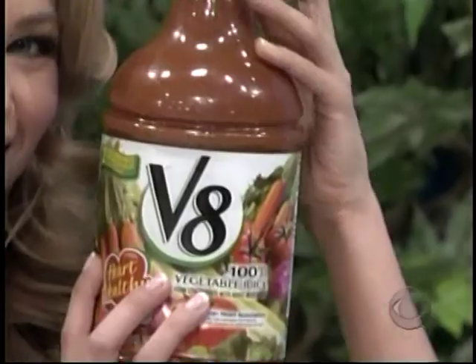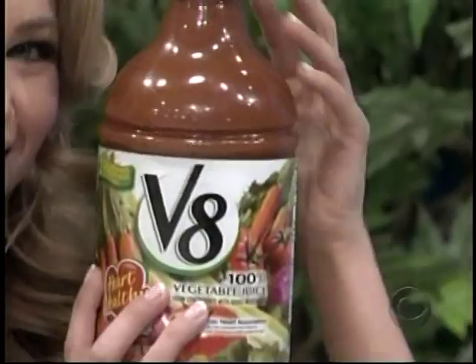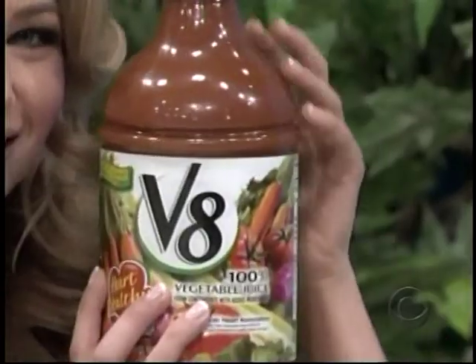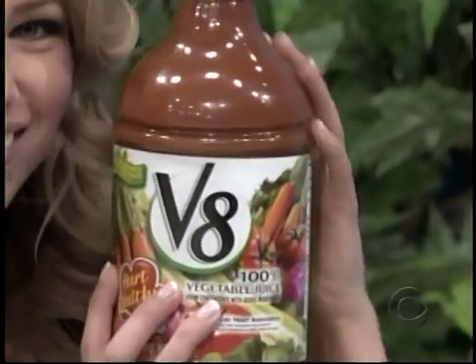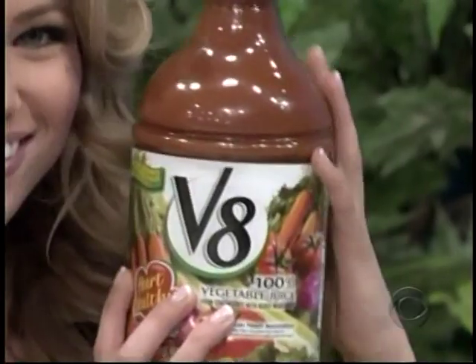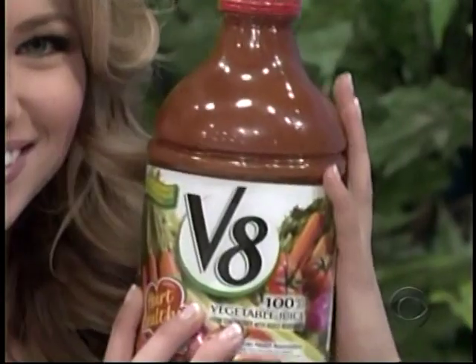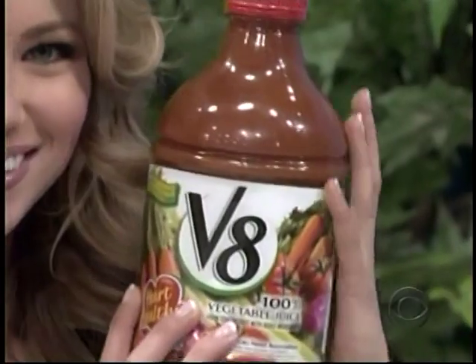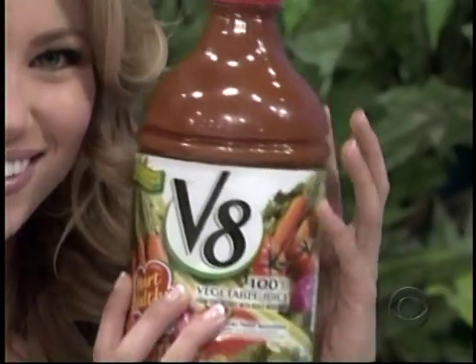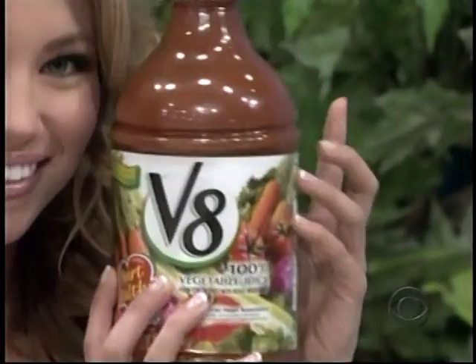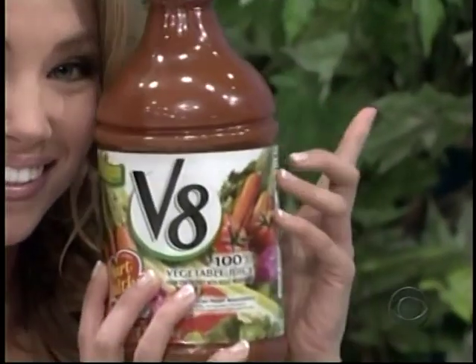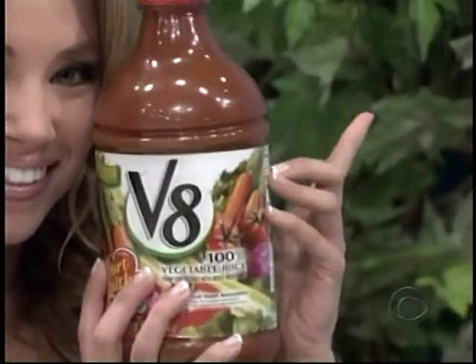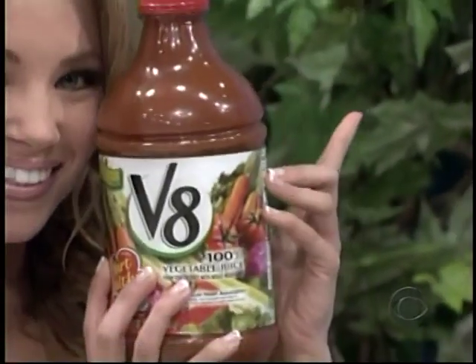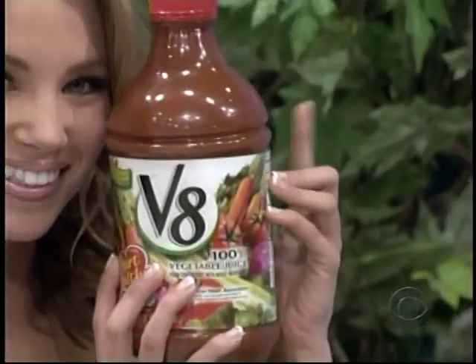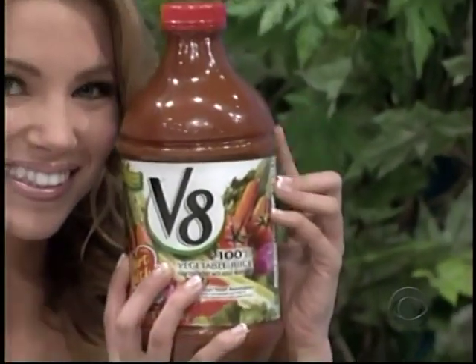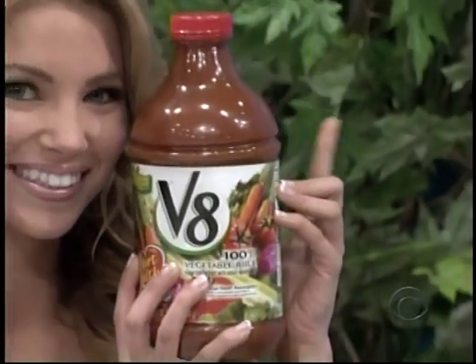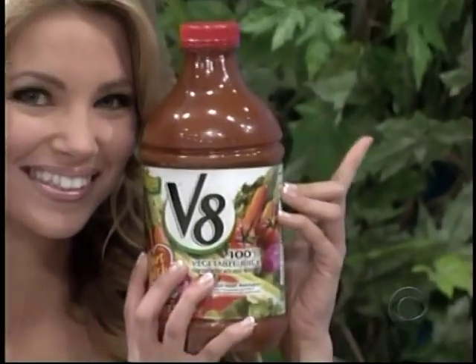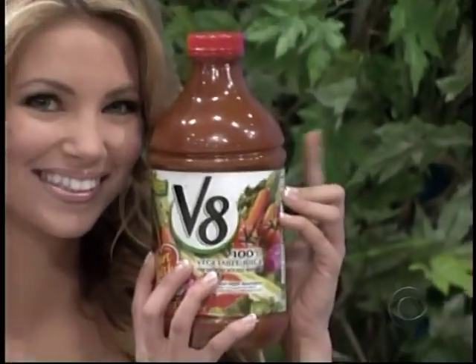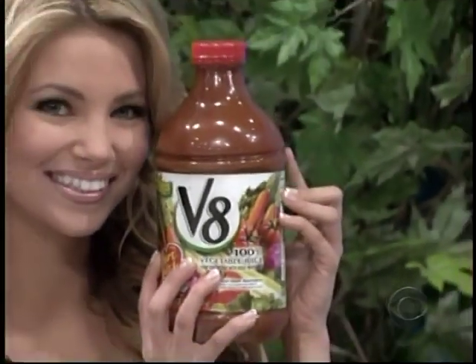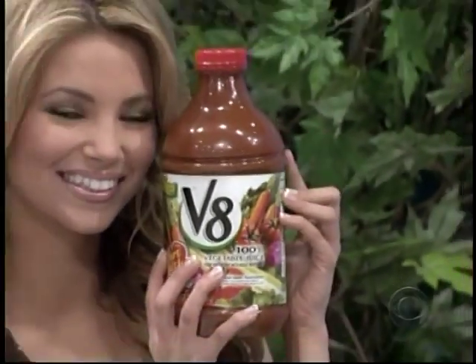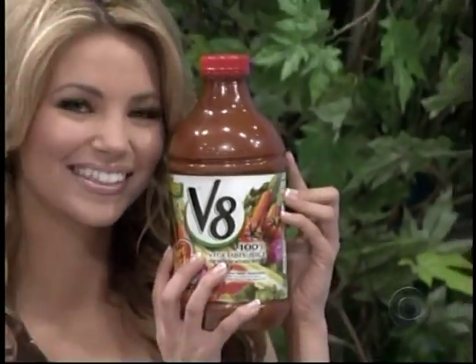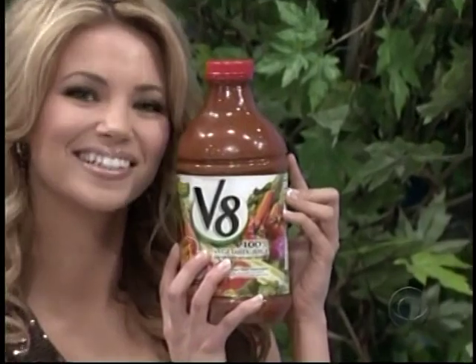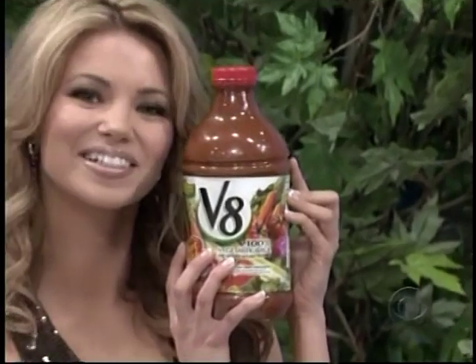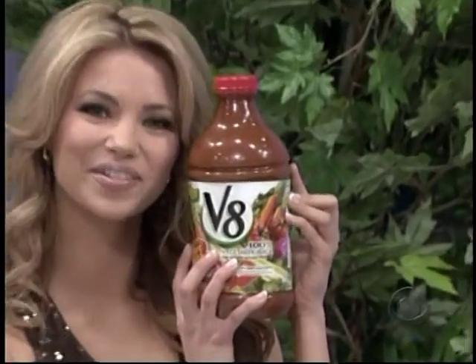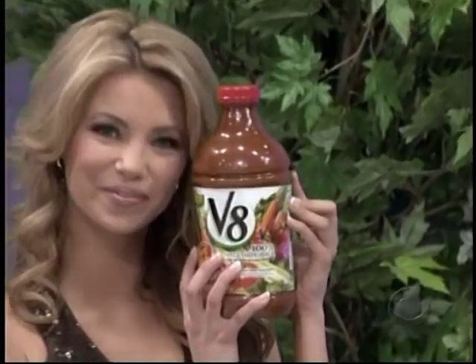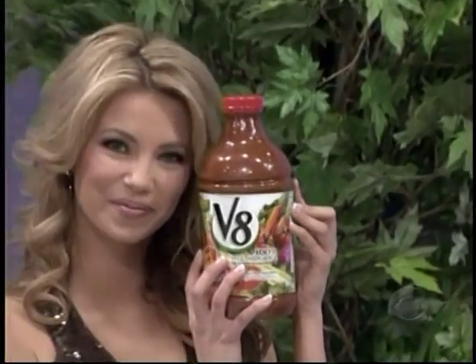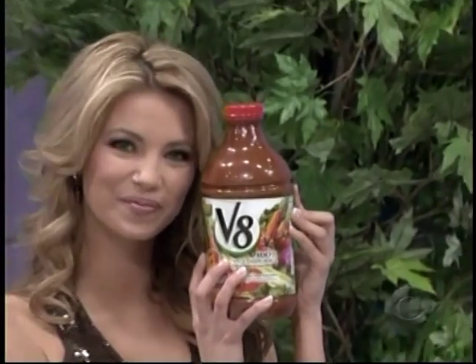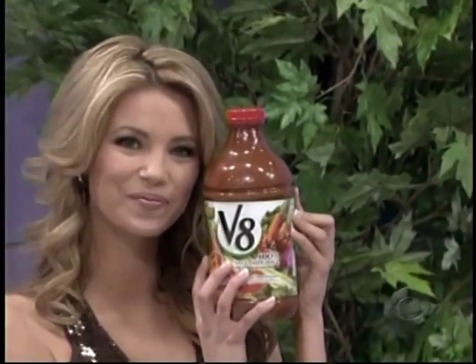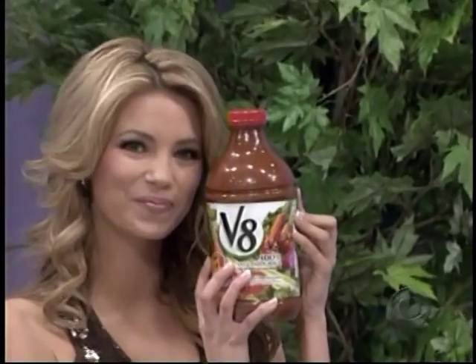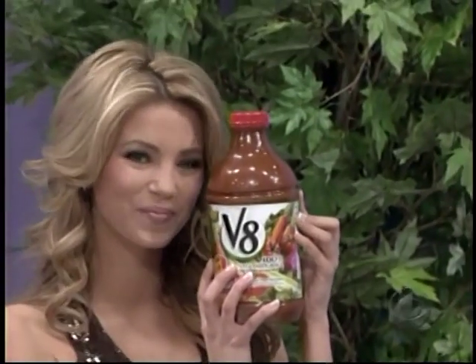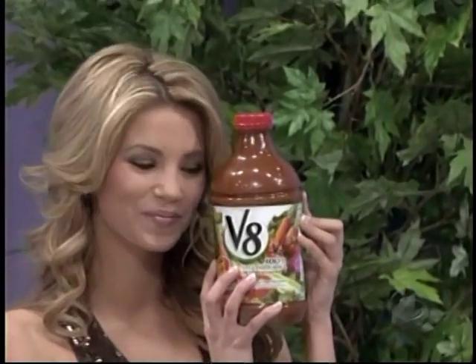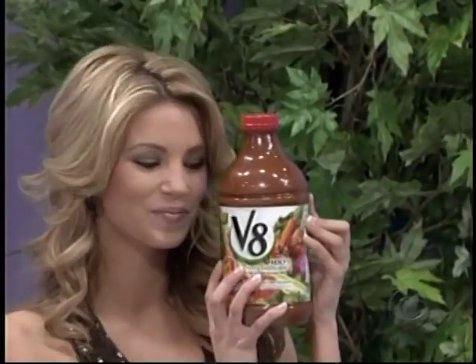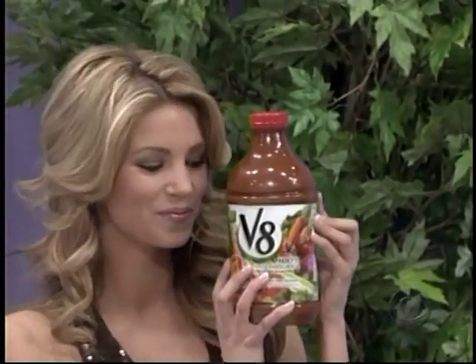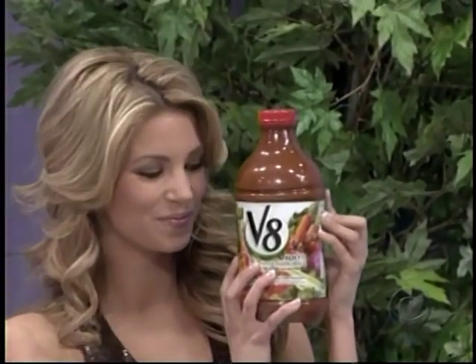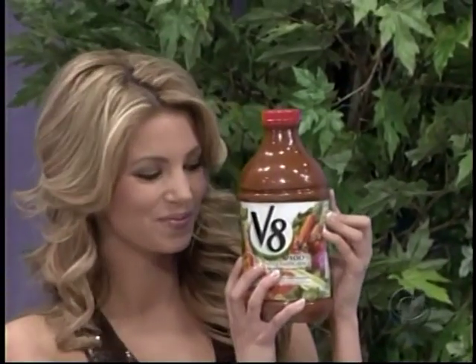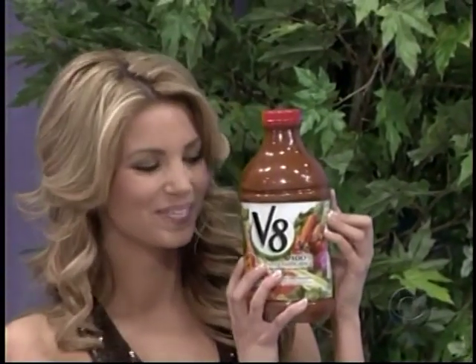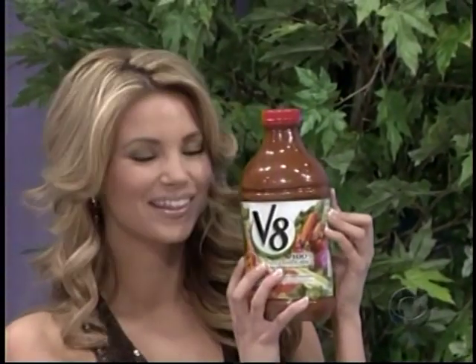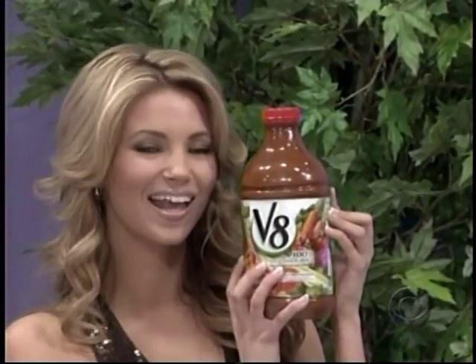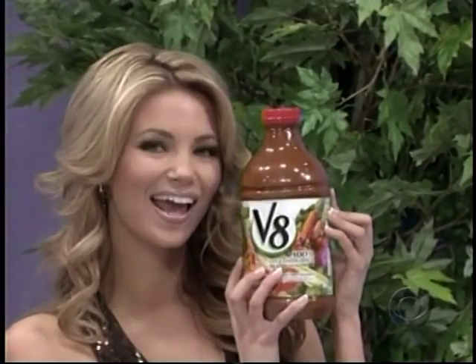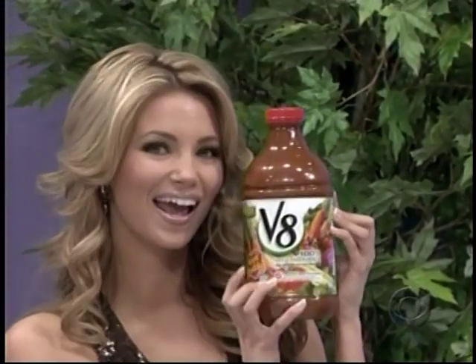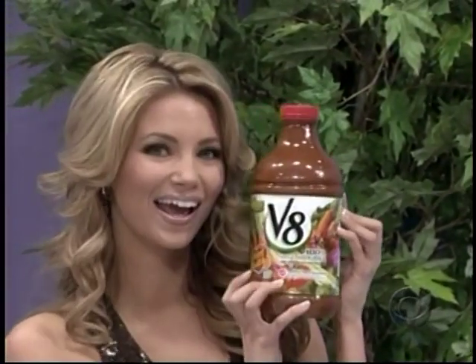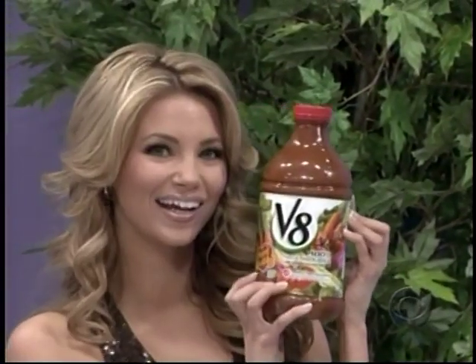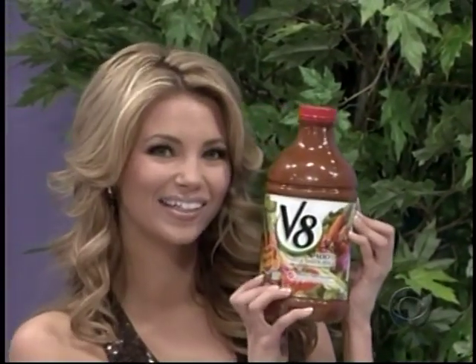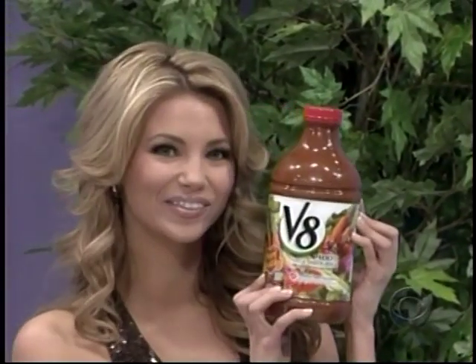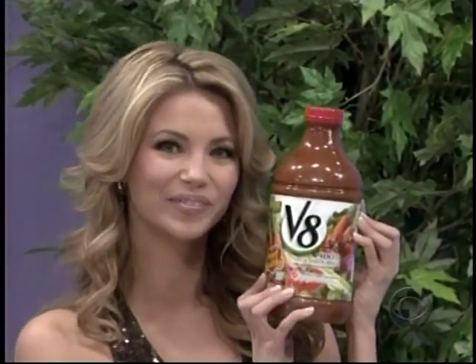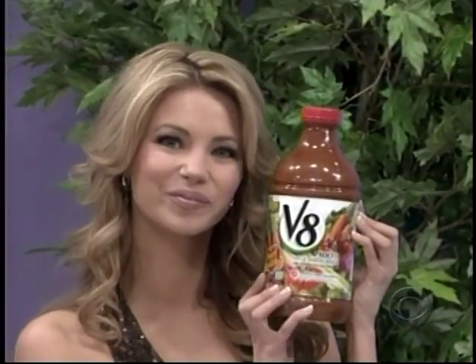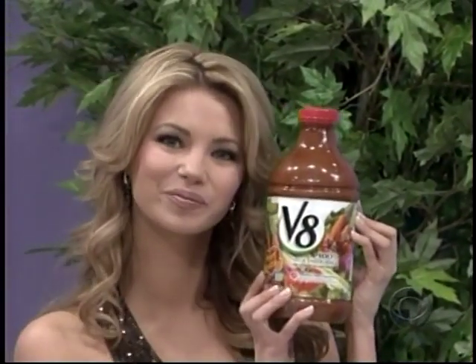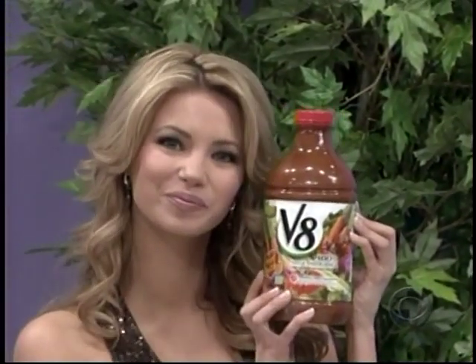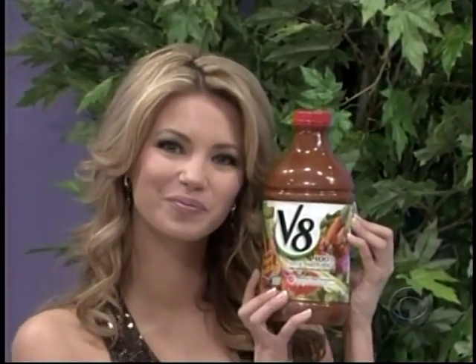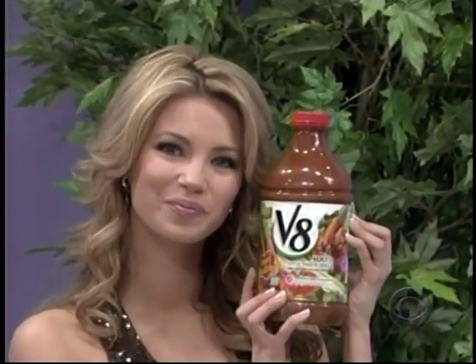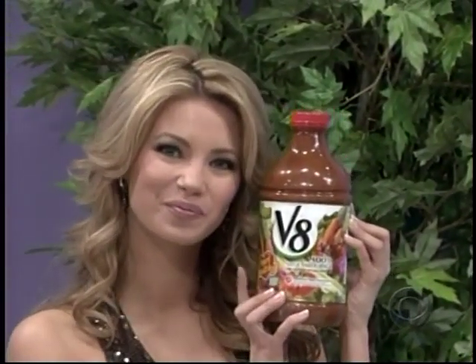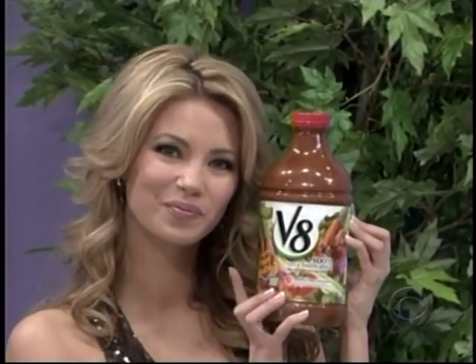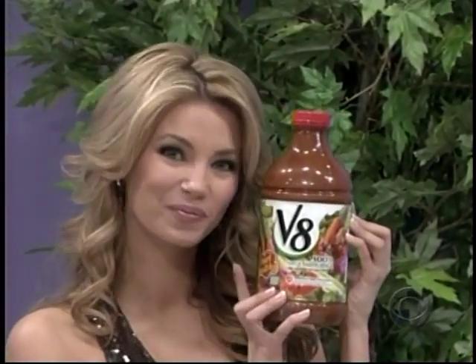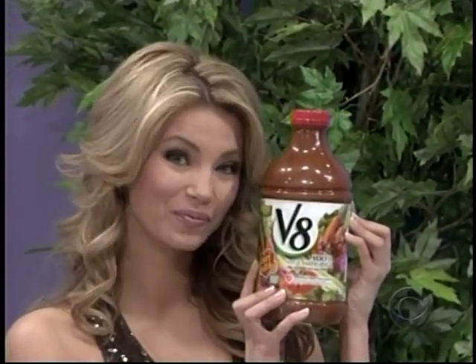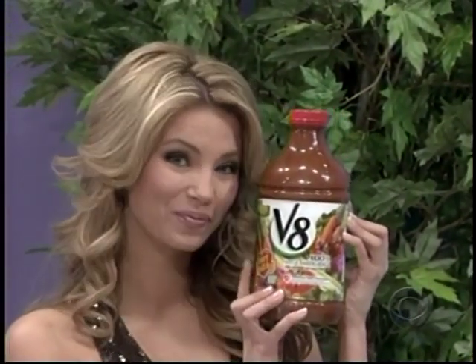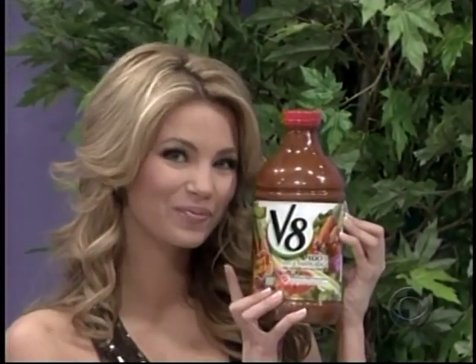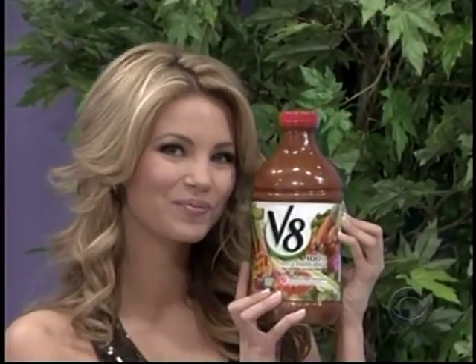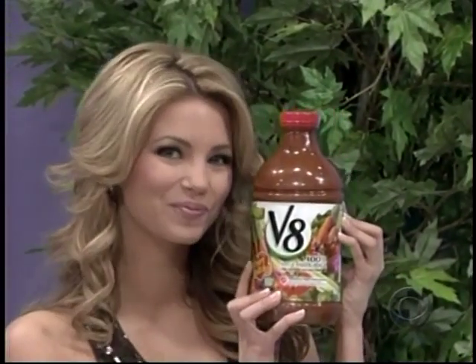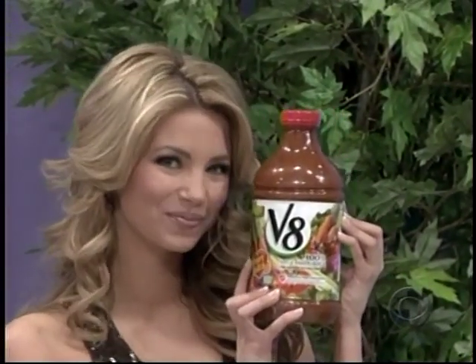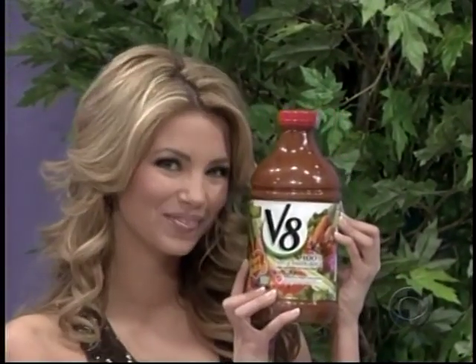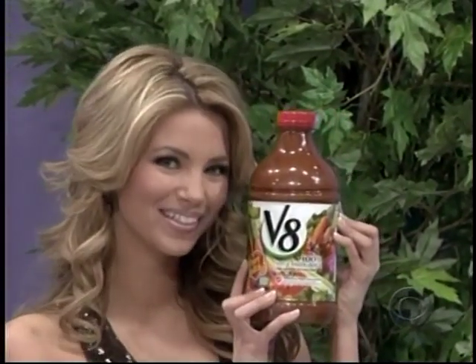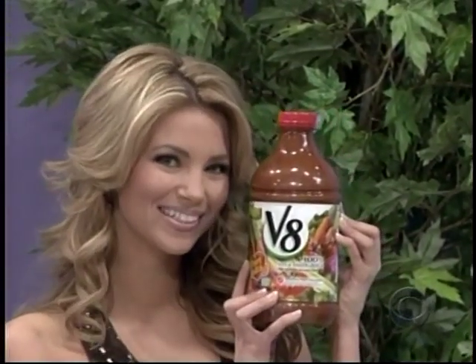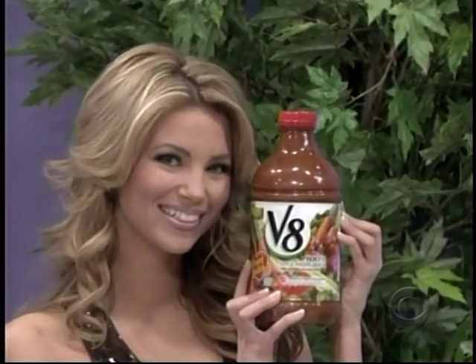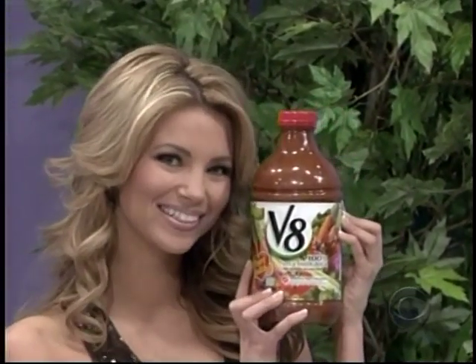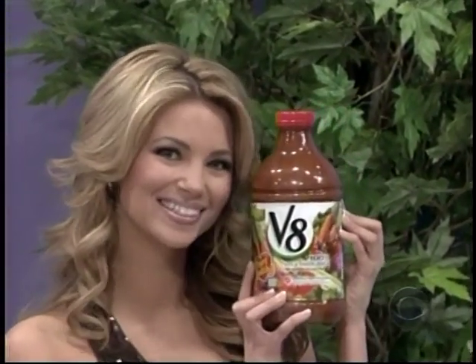Vegetables today — you could have had a V8, 100% vegetable juice with two of your daily vegetable servings in every eight-ounce glass. That is healthy living.